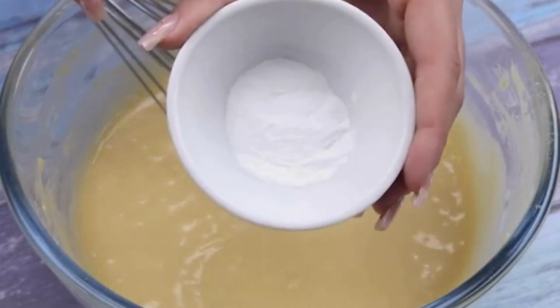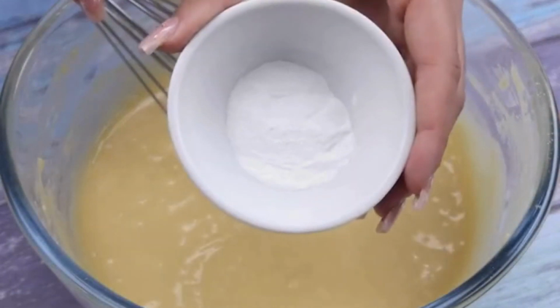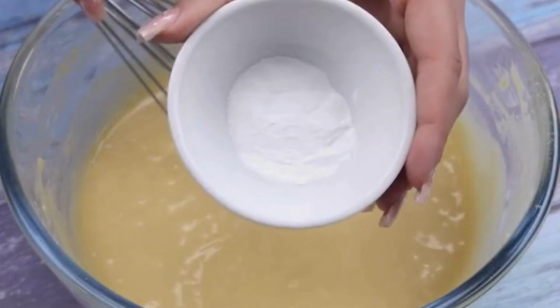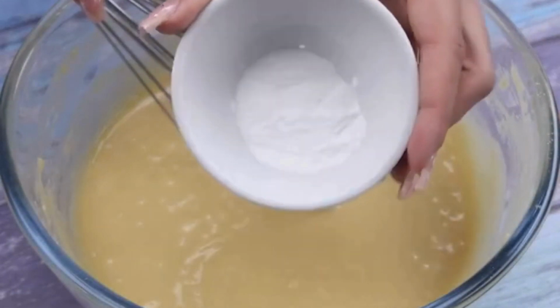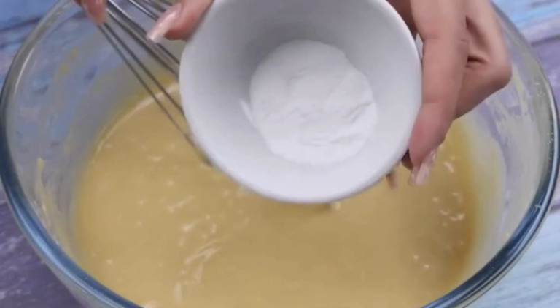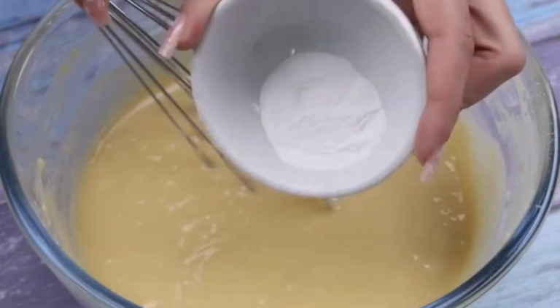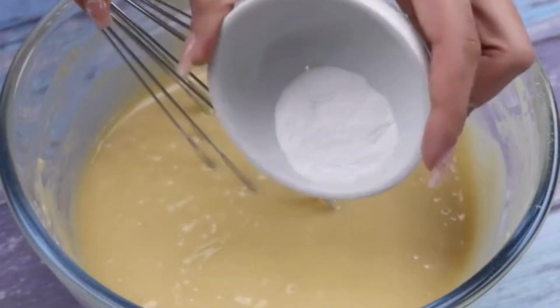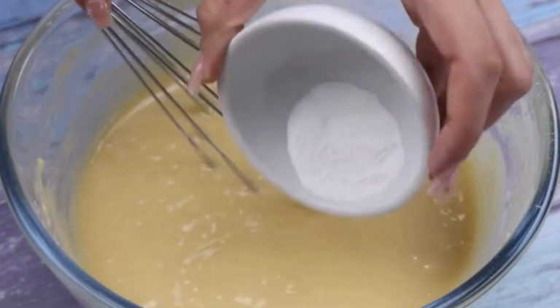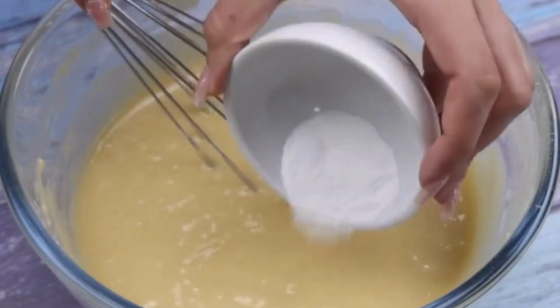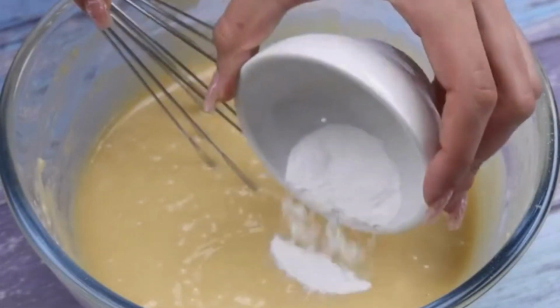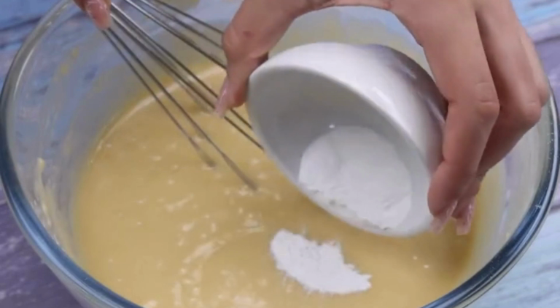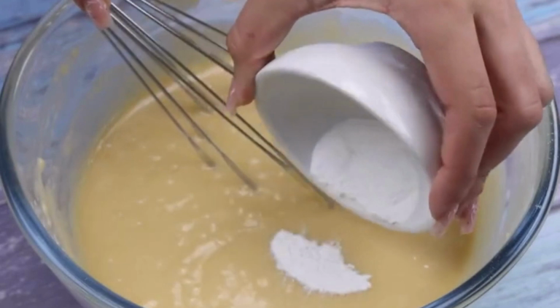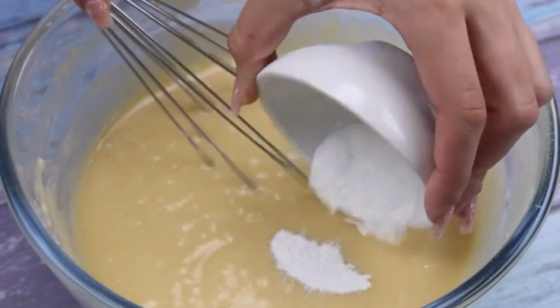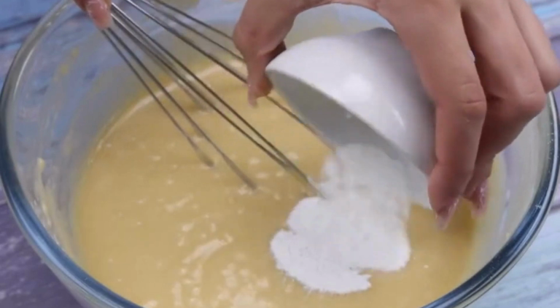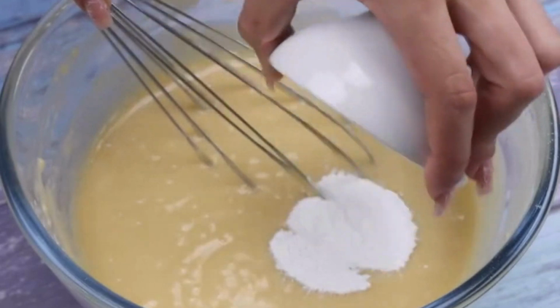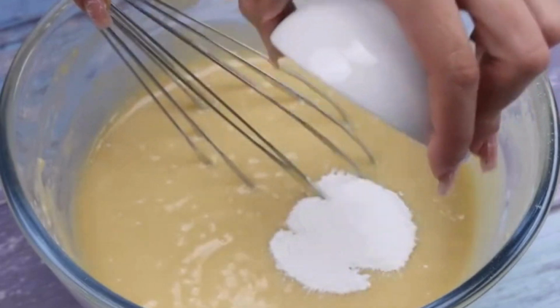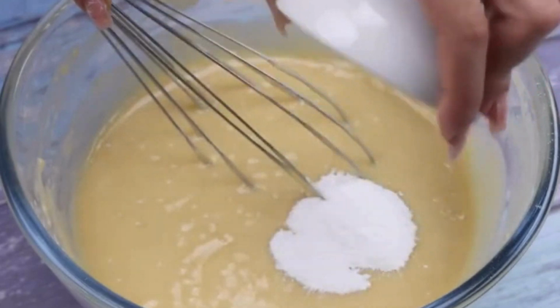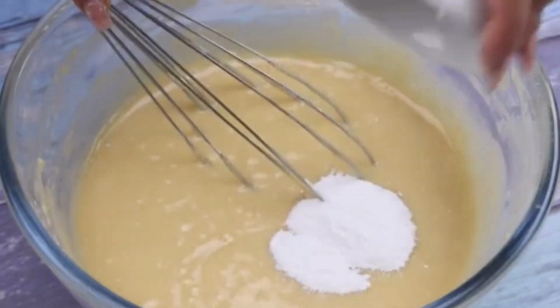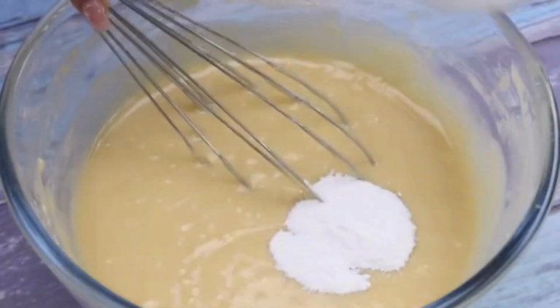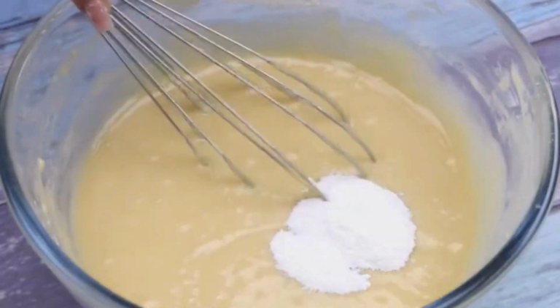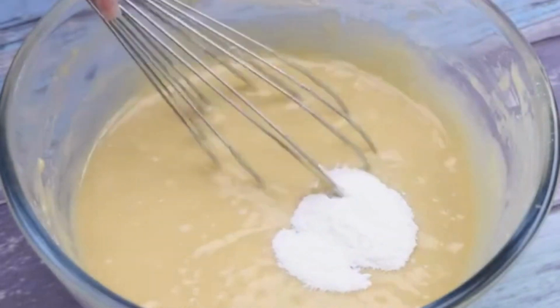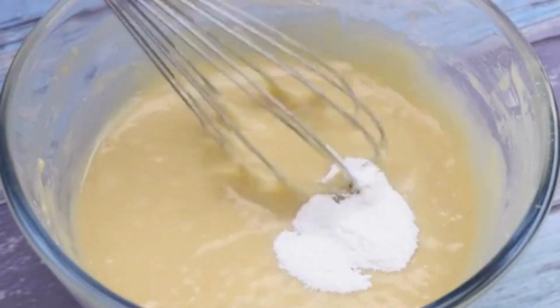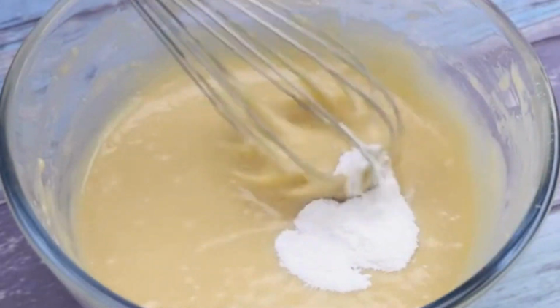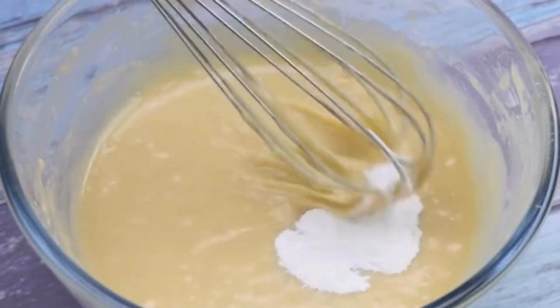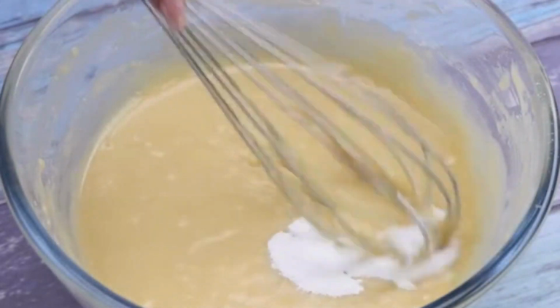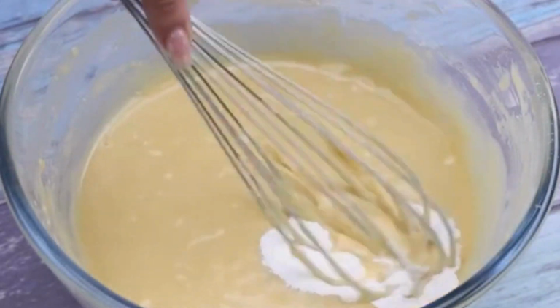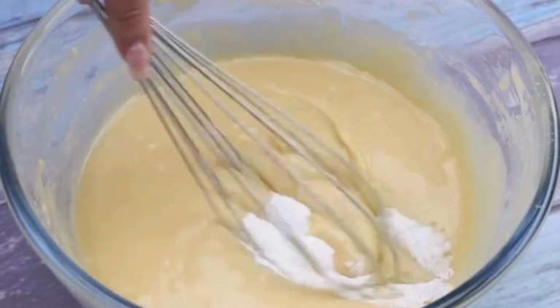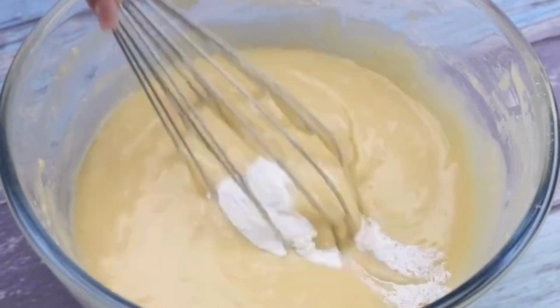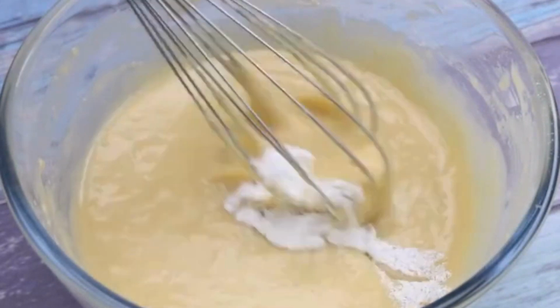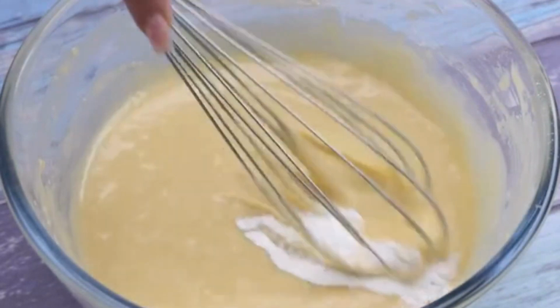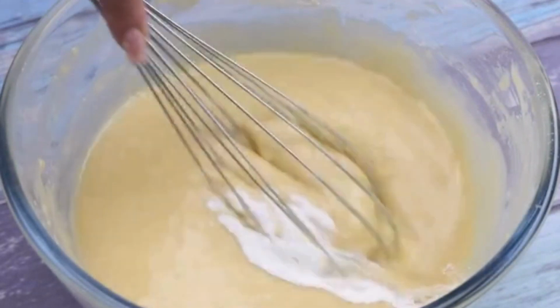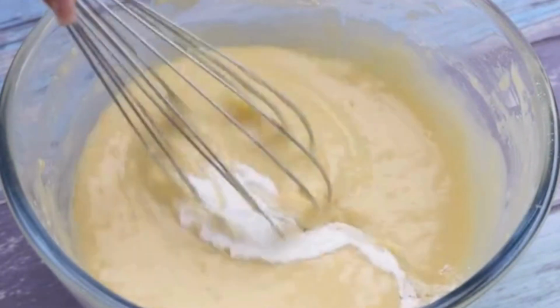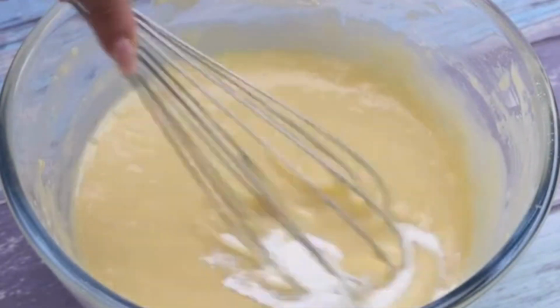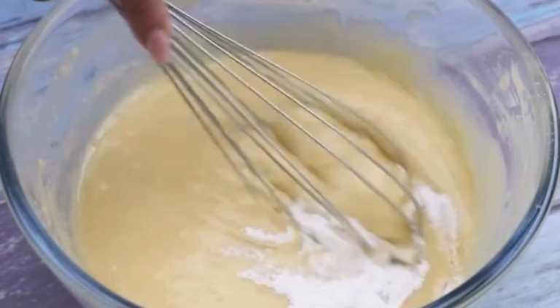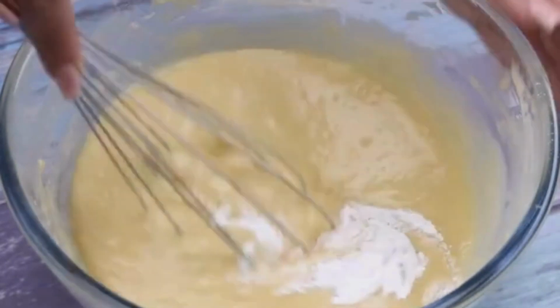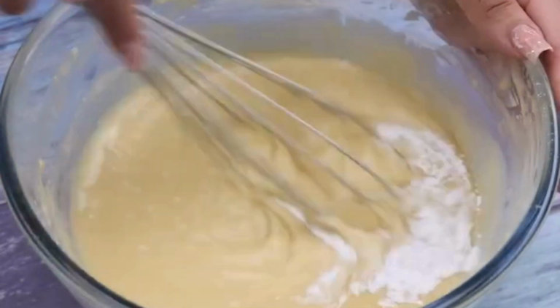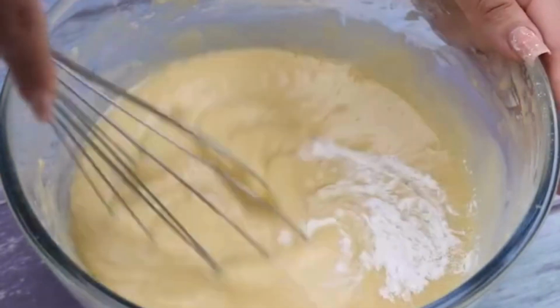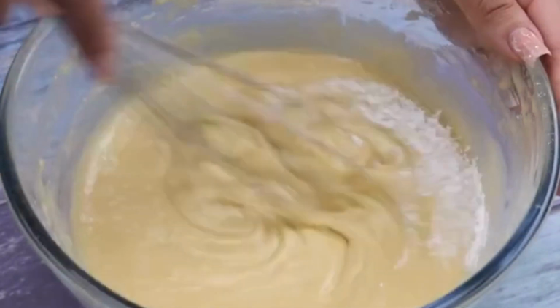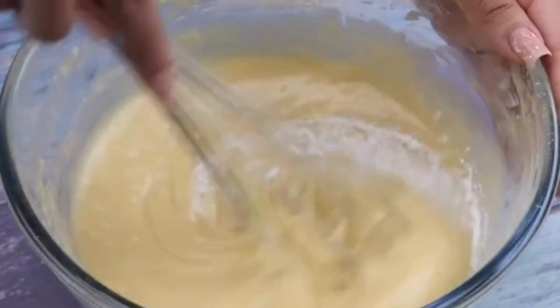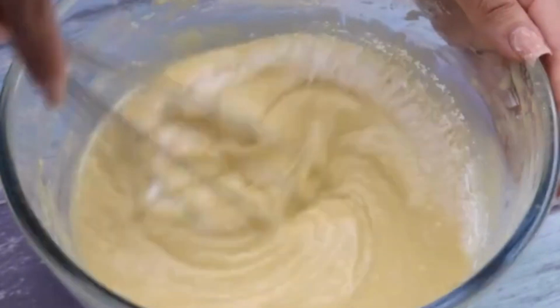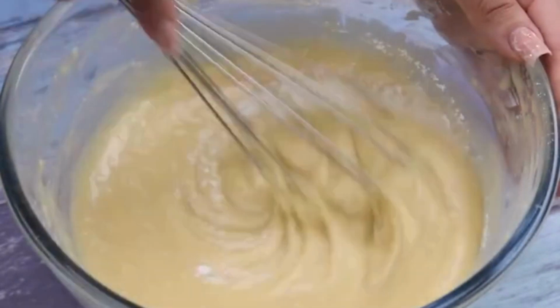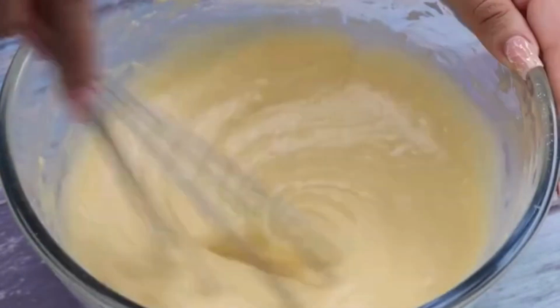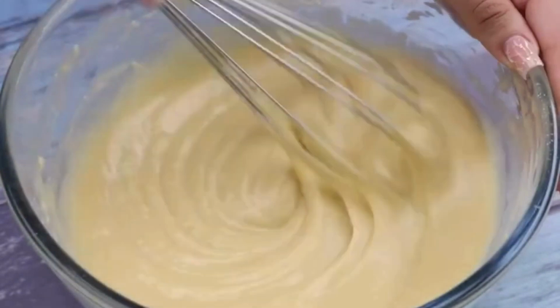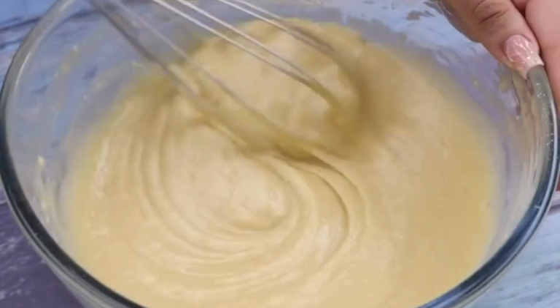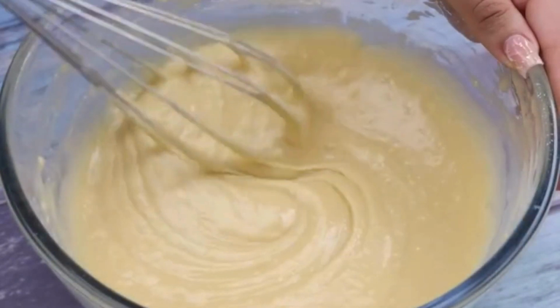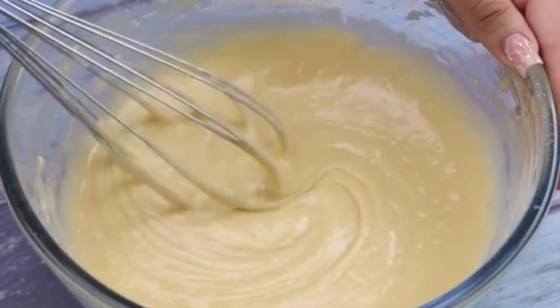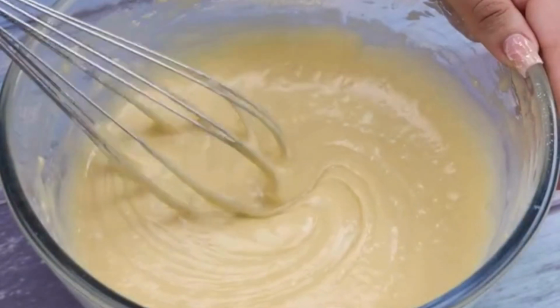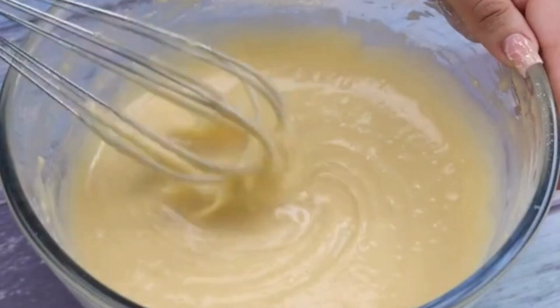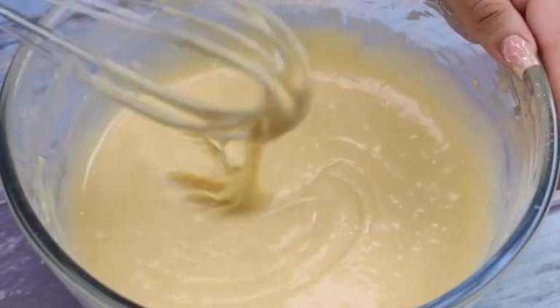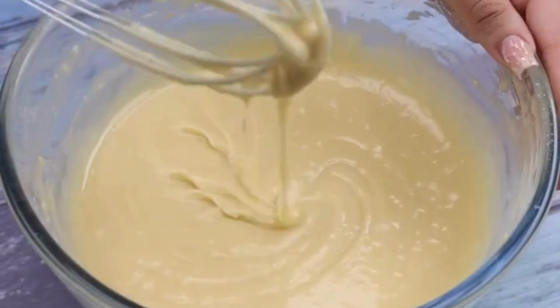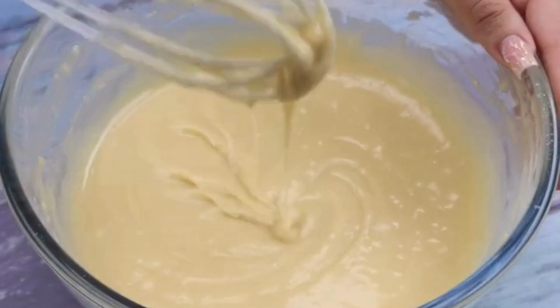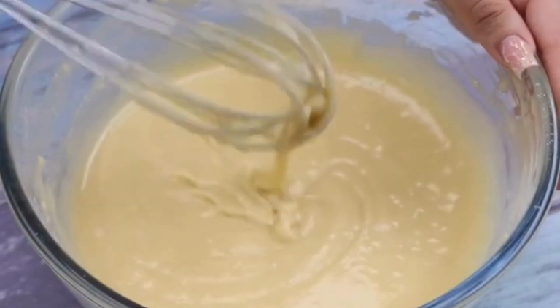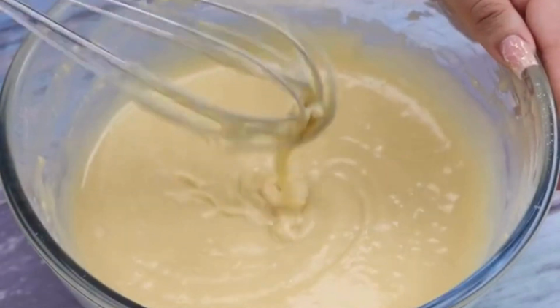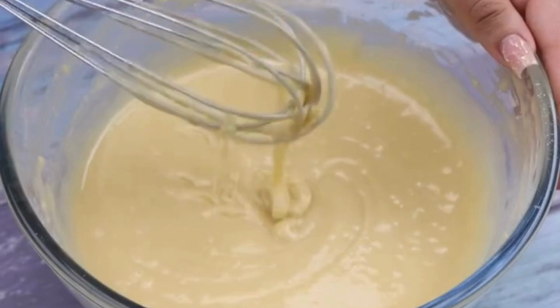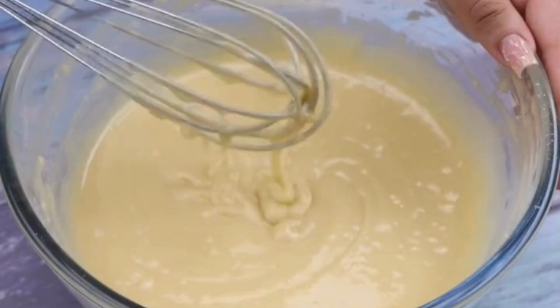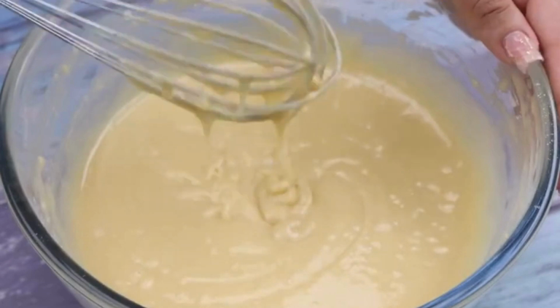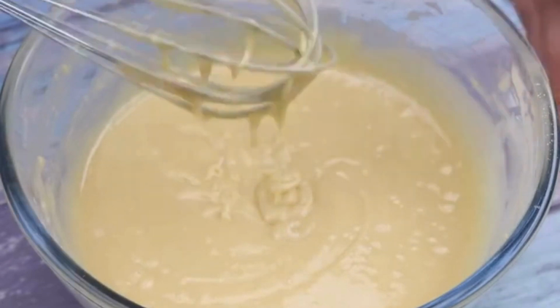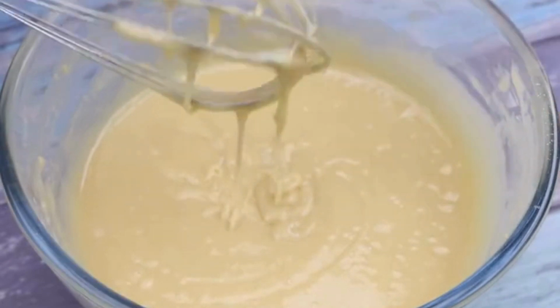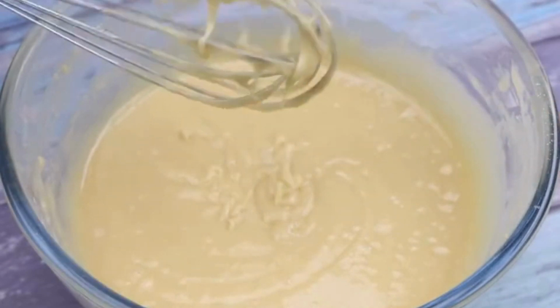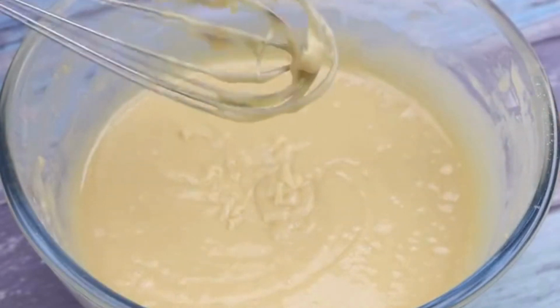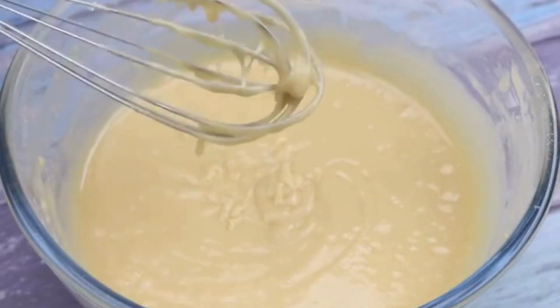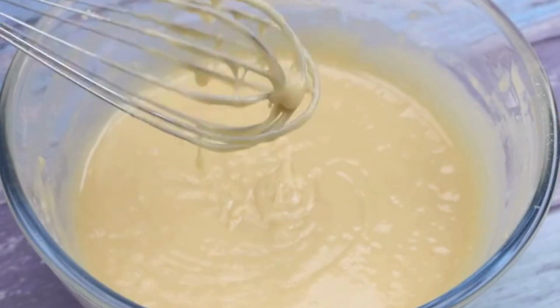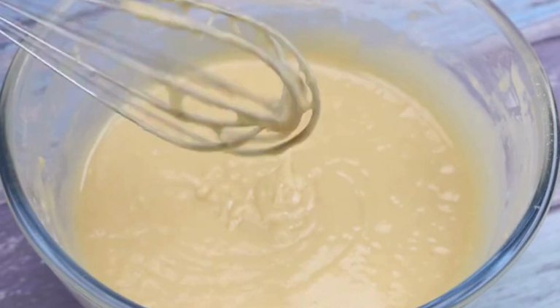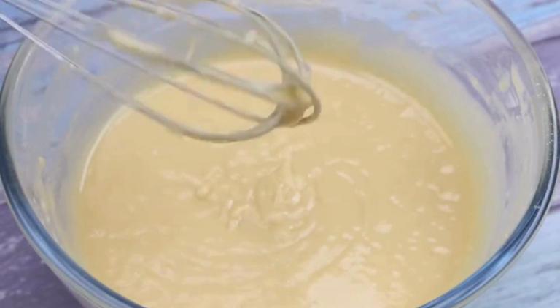Finally, I will add a tablespoon of baking powder. I will stir until the yeast is completely added to our dough.